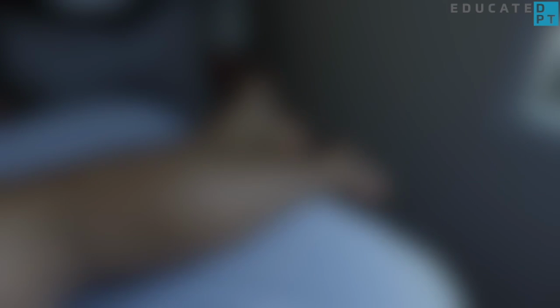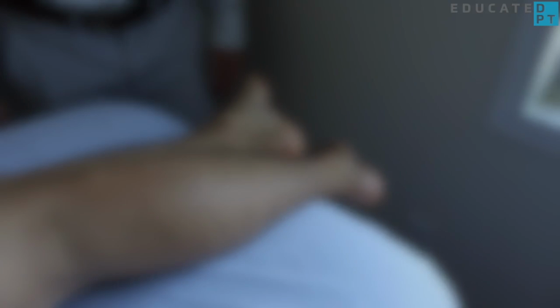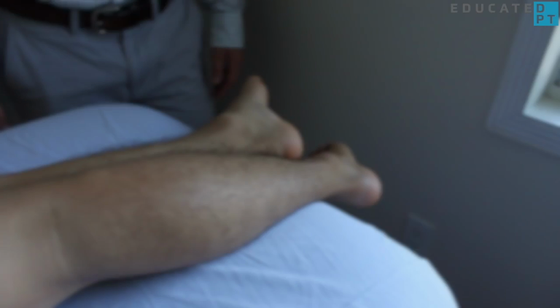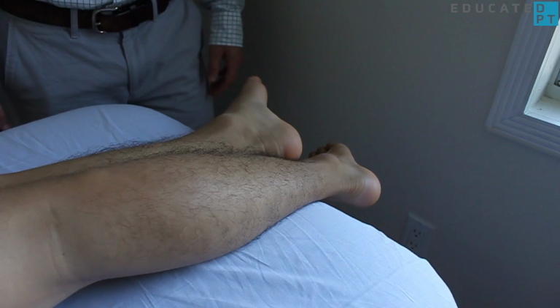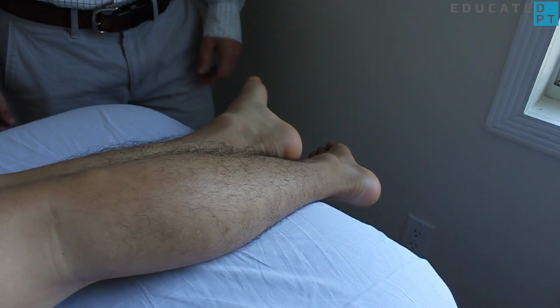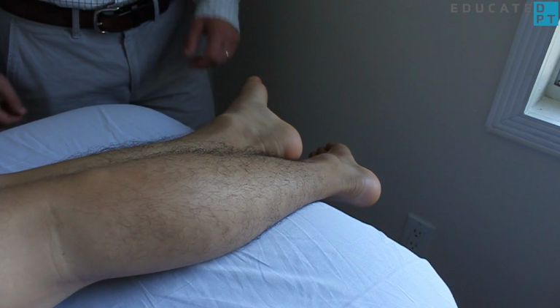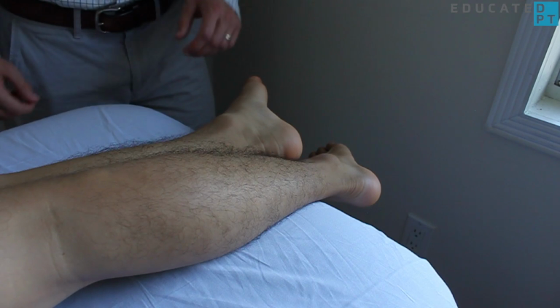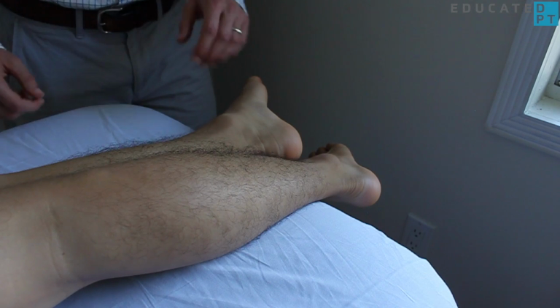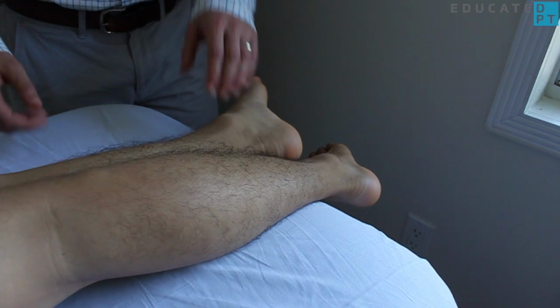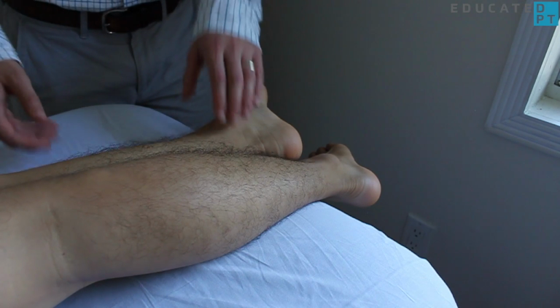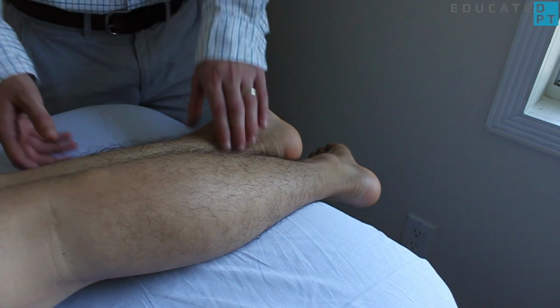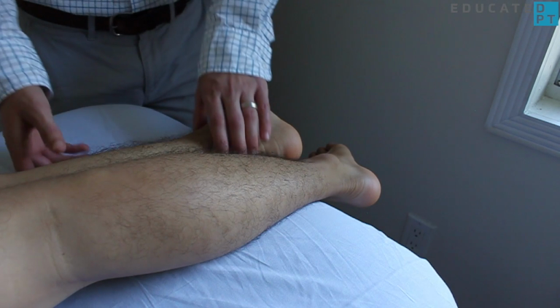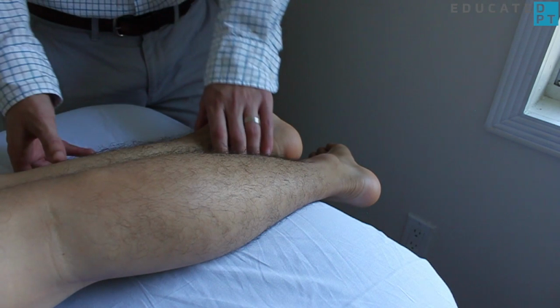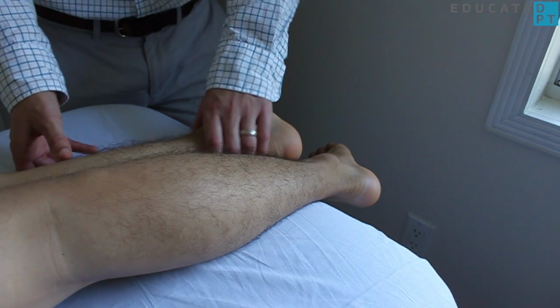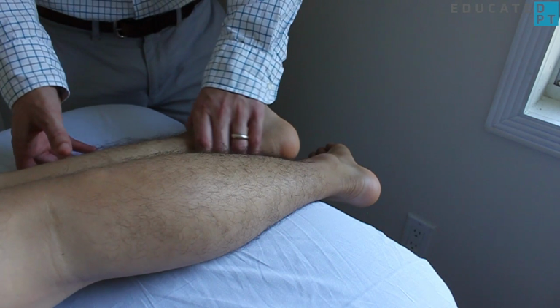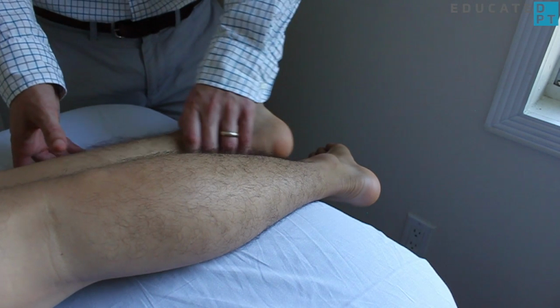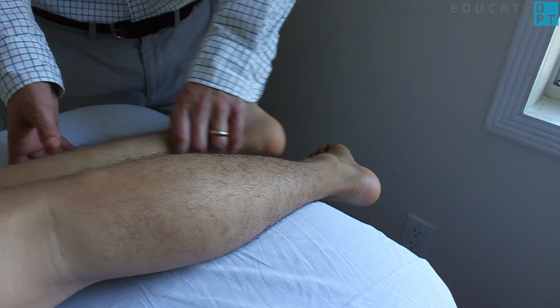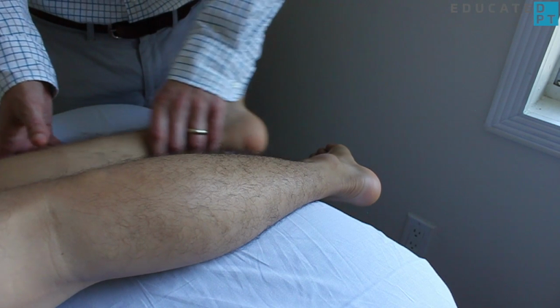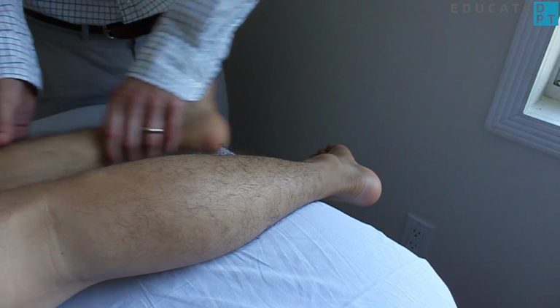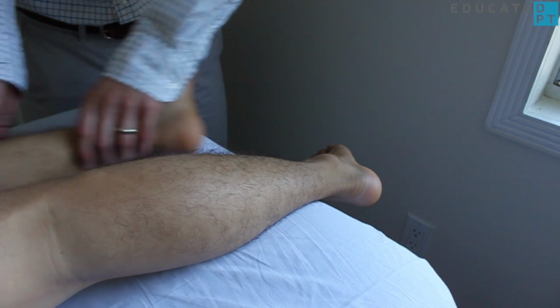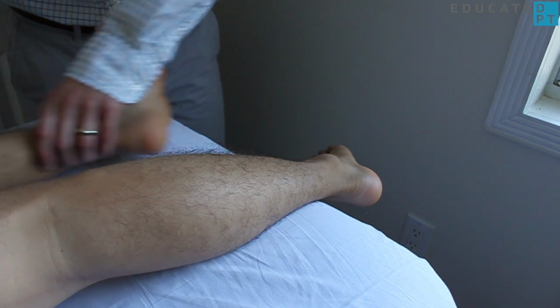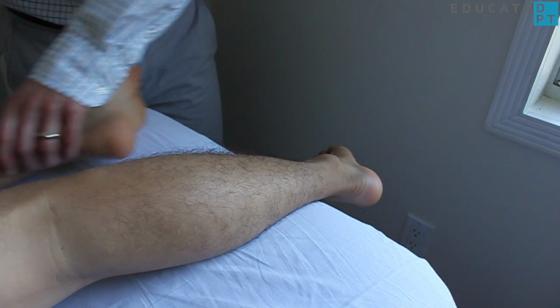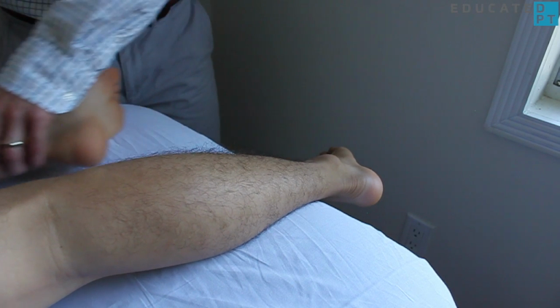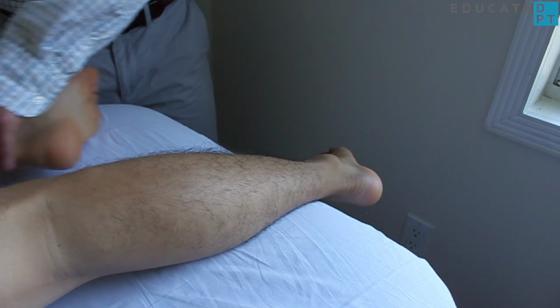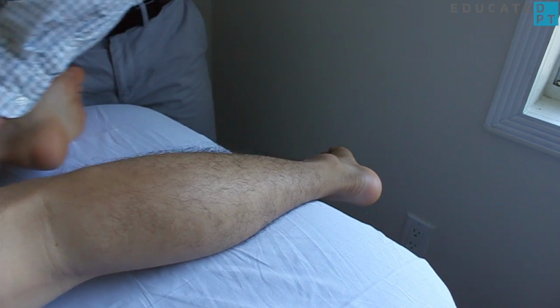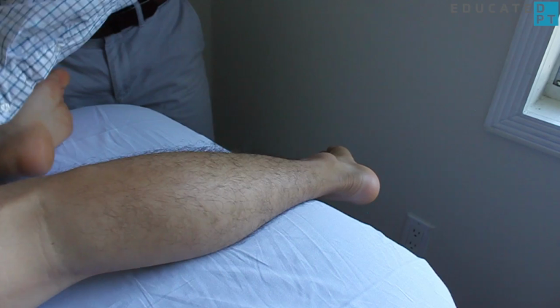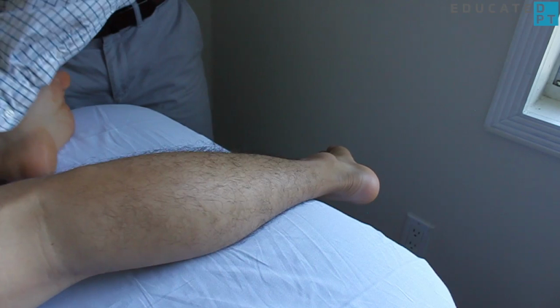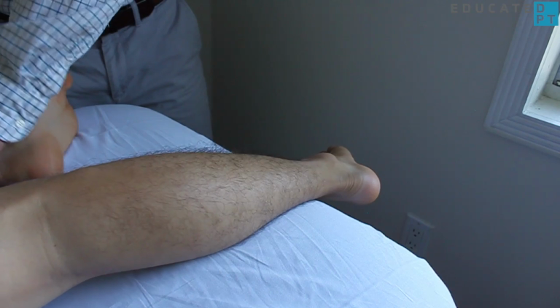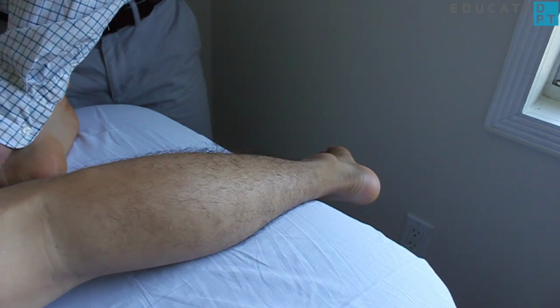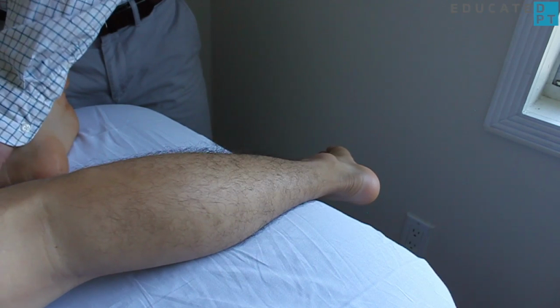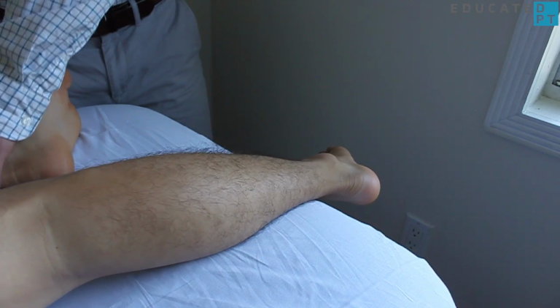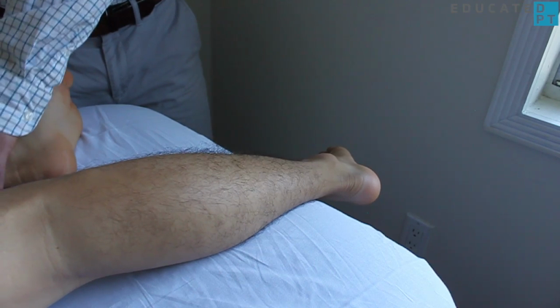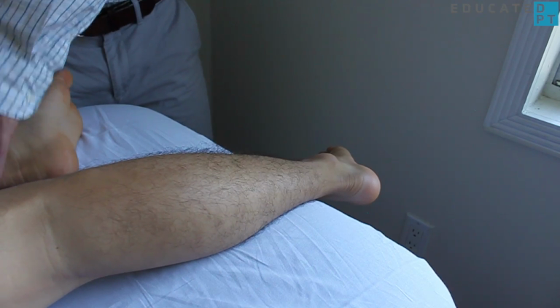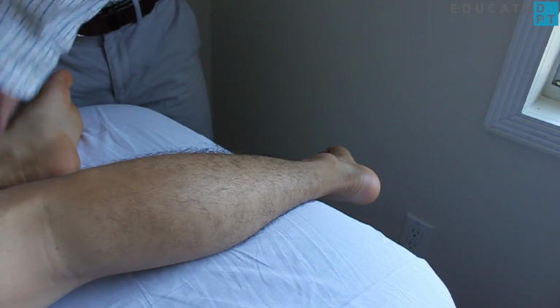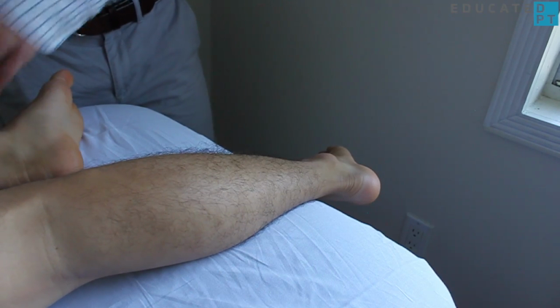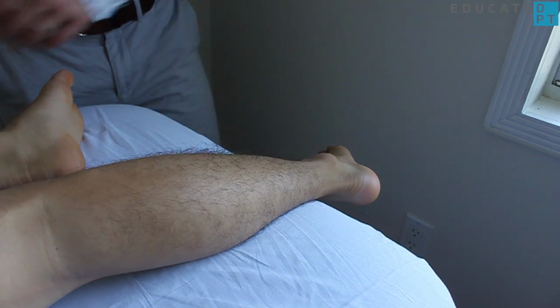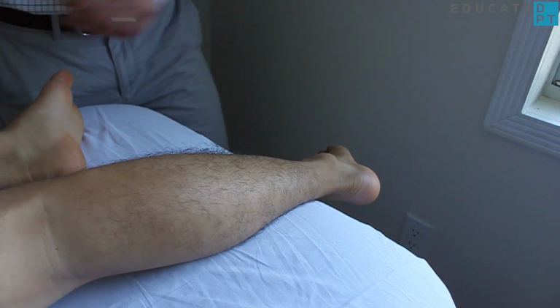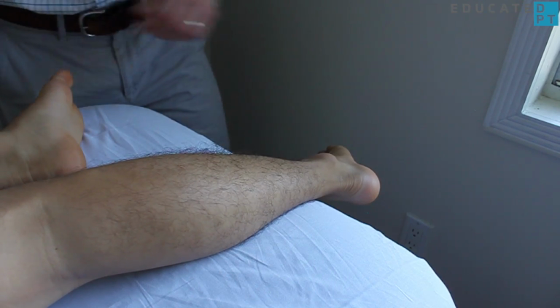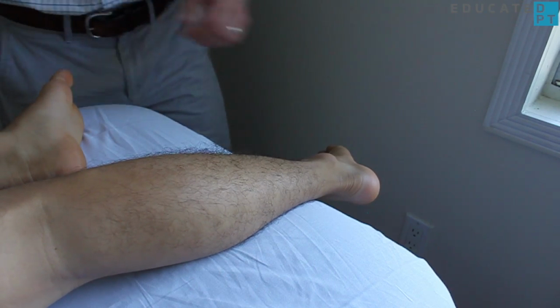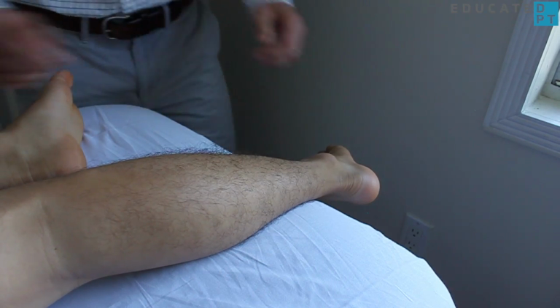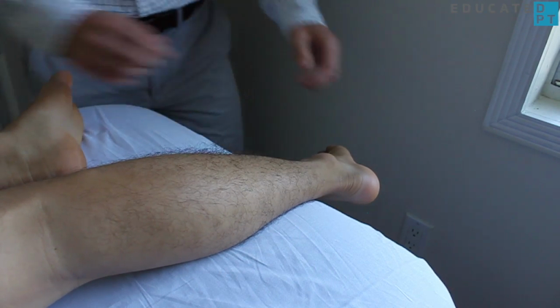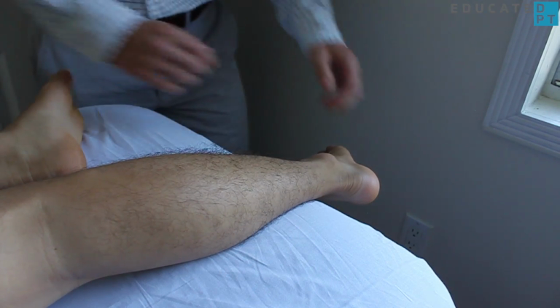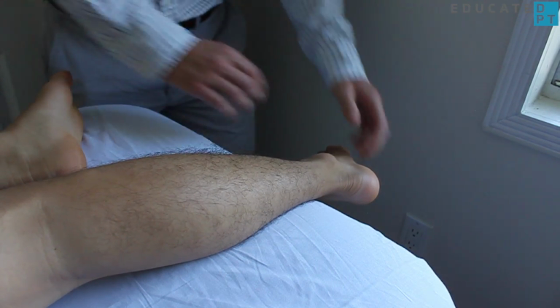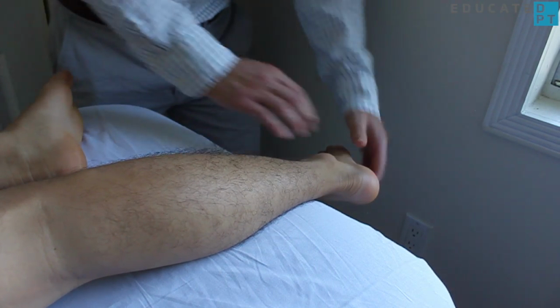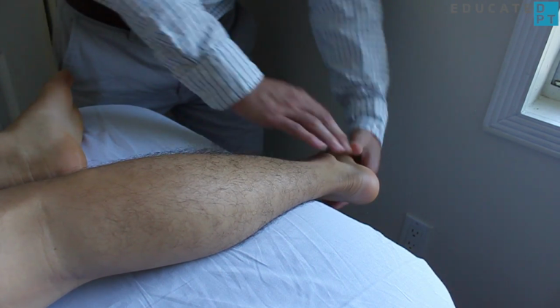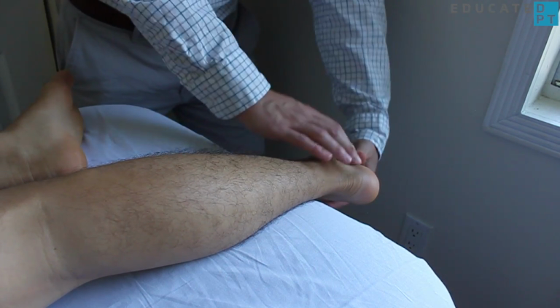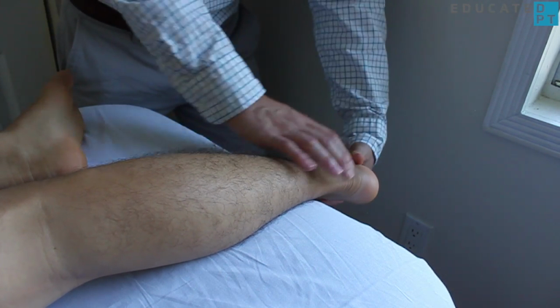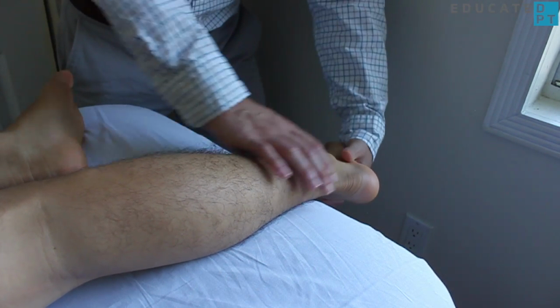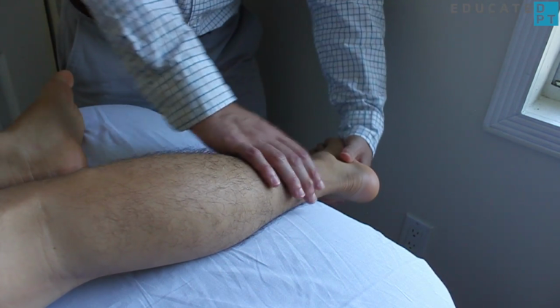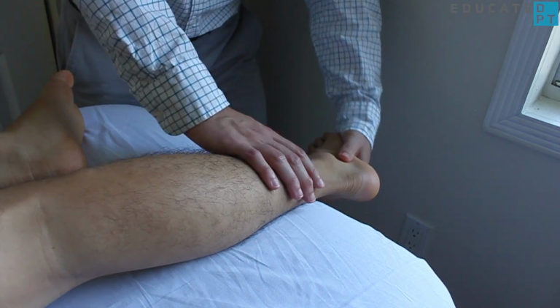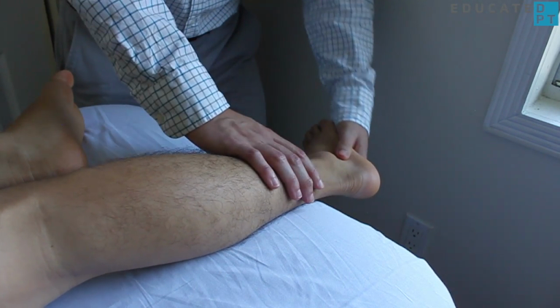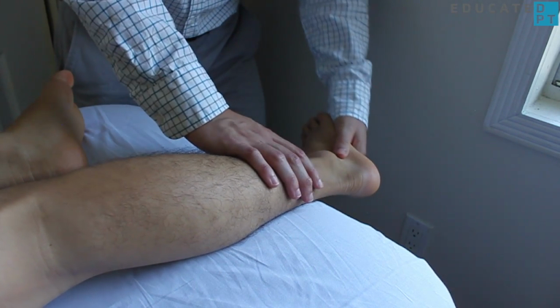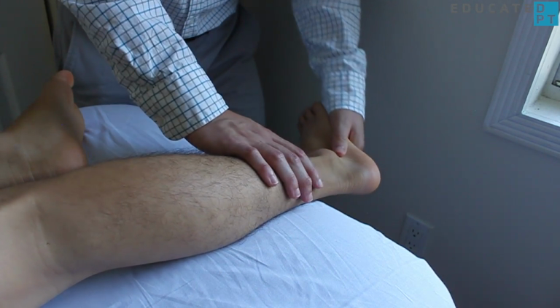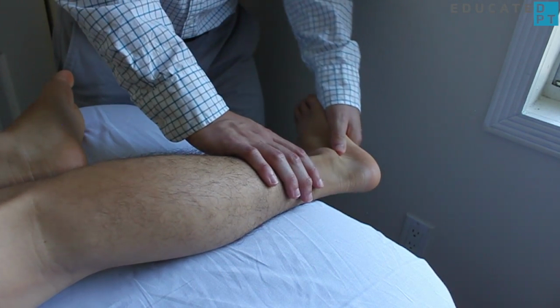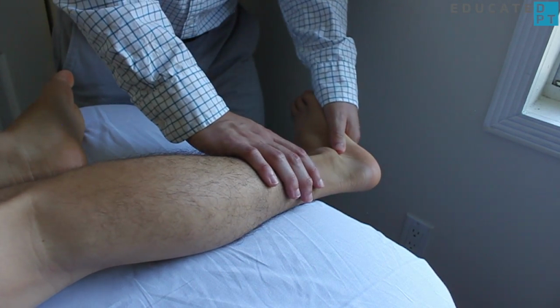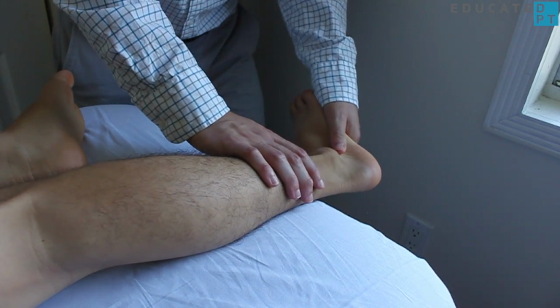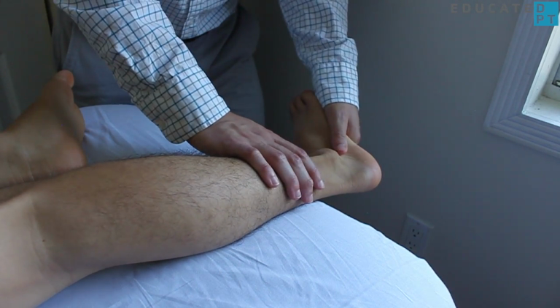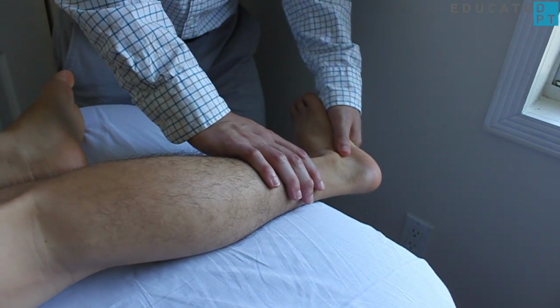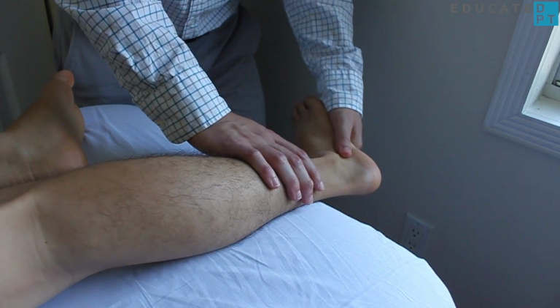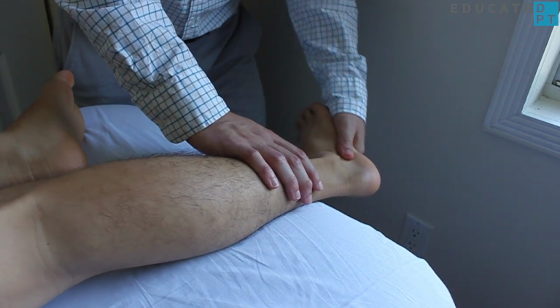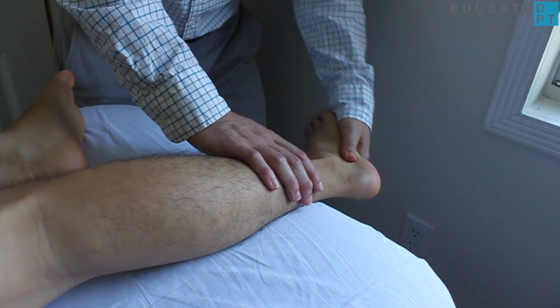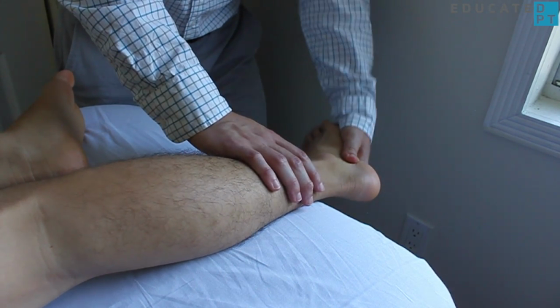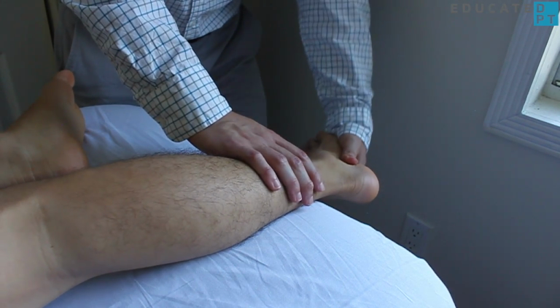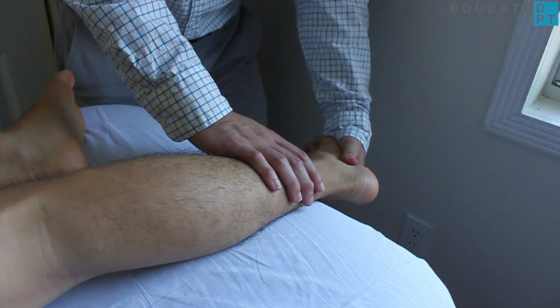Beginning in a side-lying position with feet off the edge of the table, flex the patient's bottom leg out of the way and assess their available range of motion.